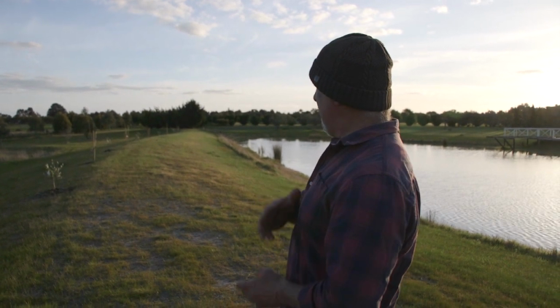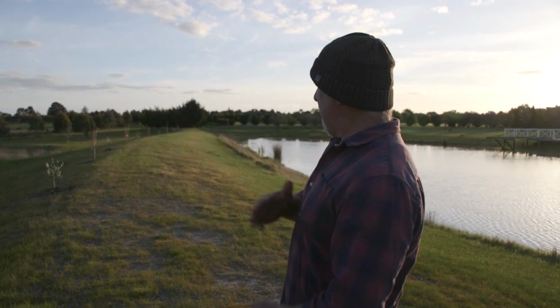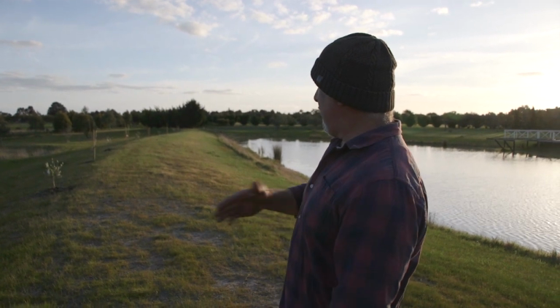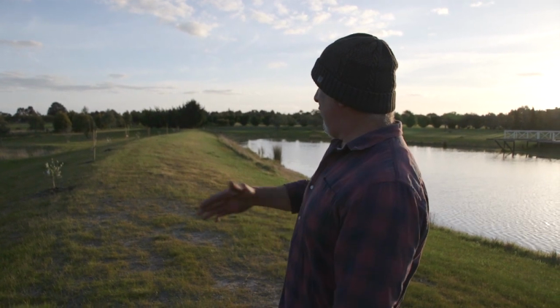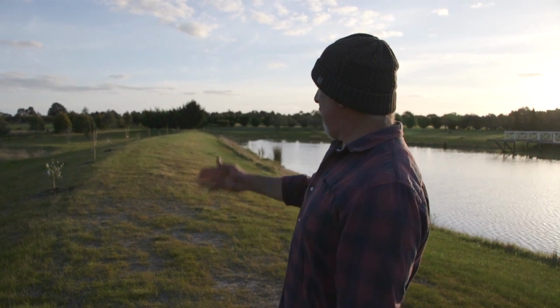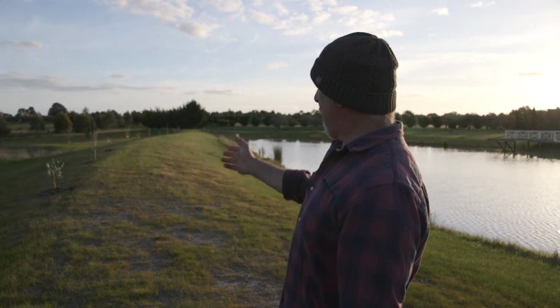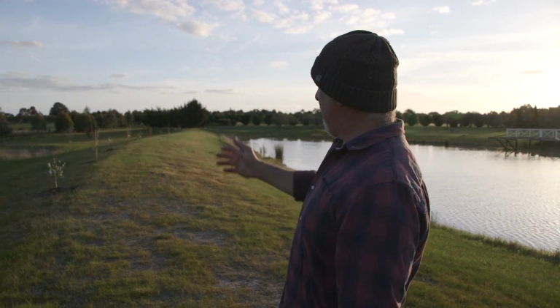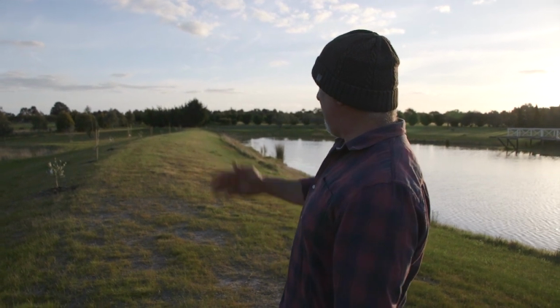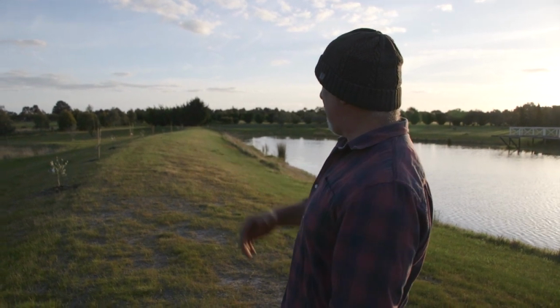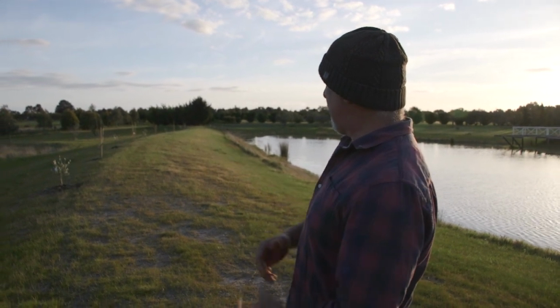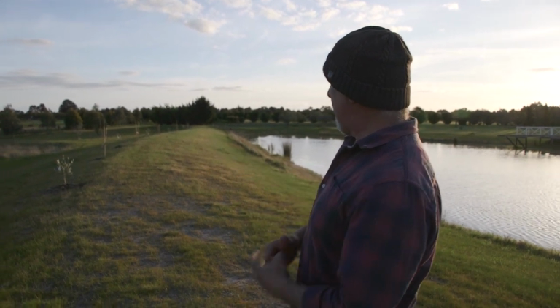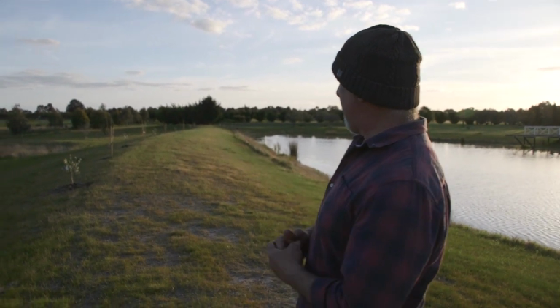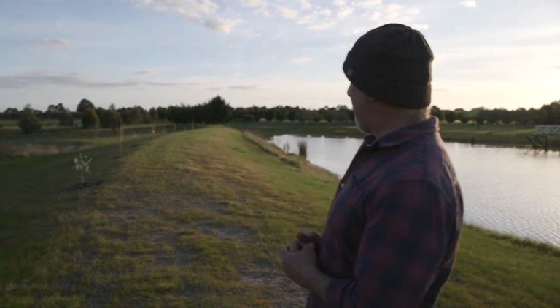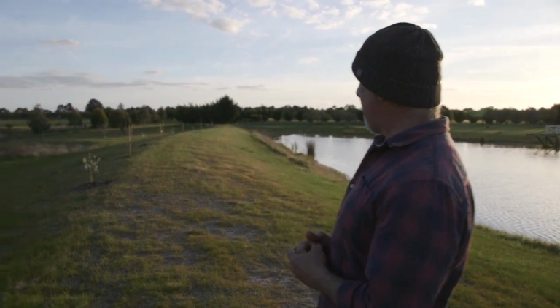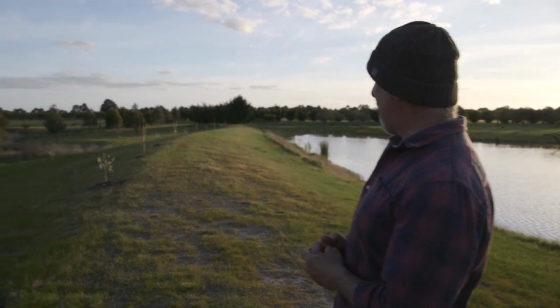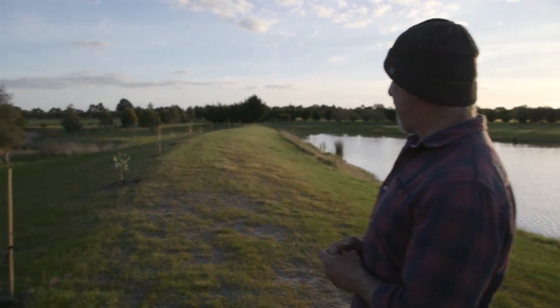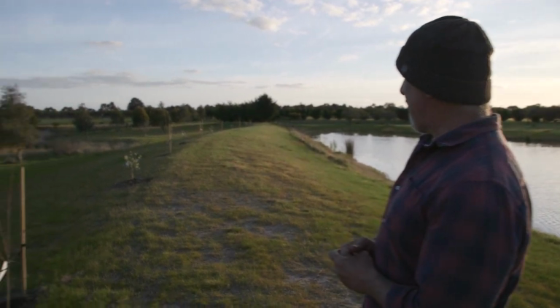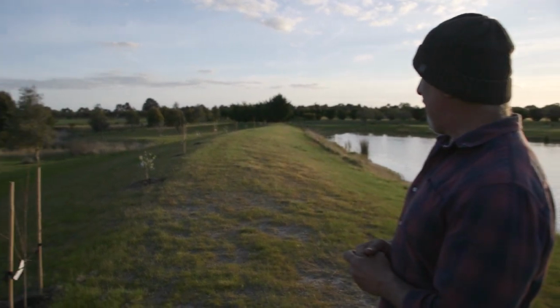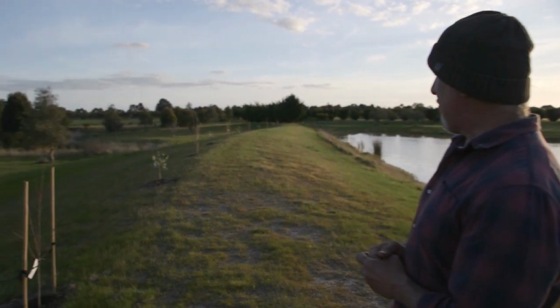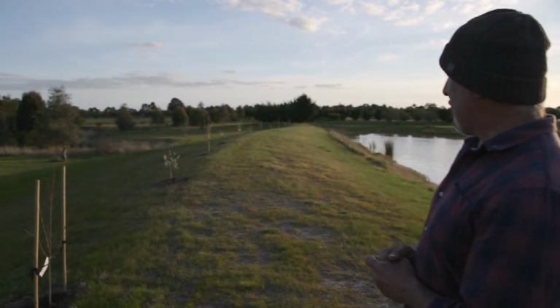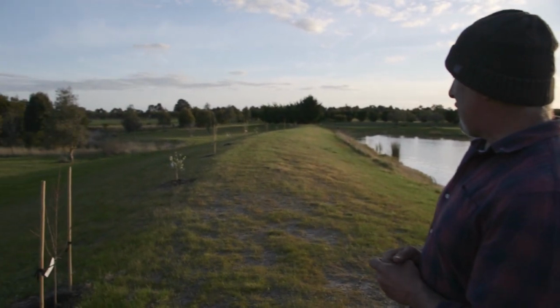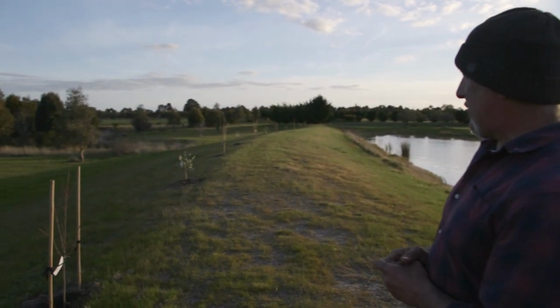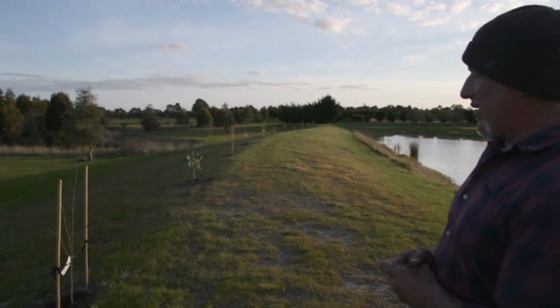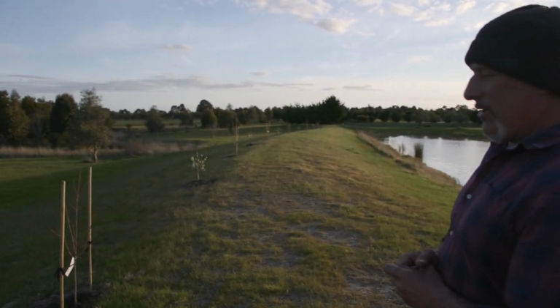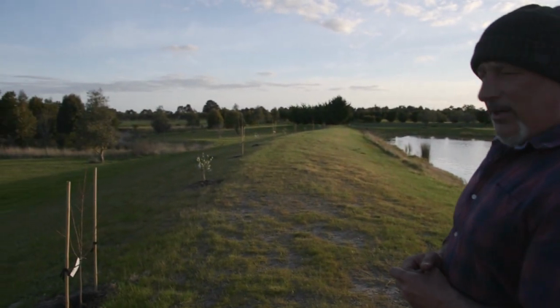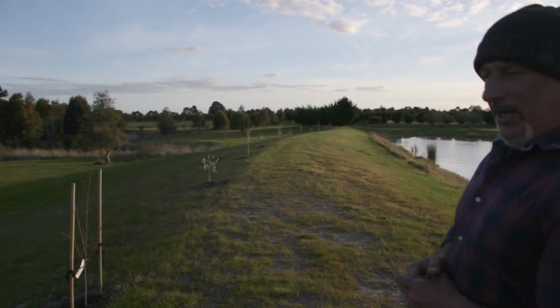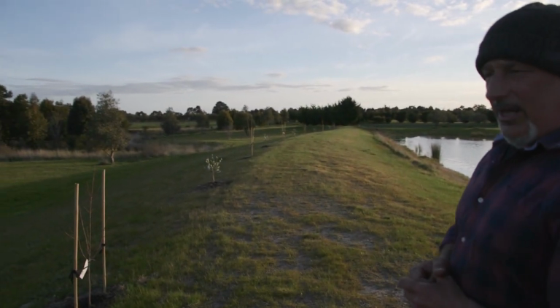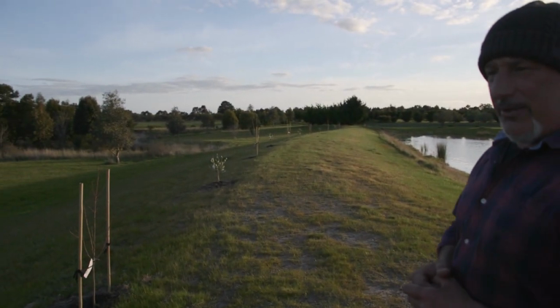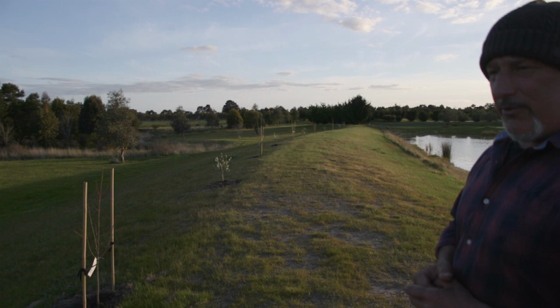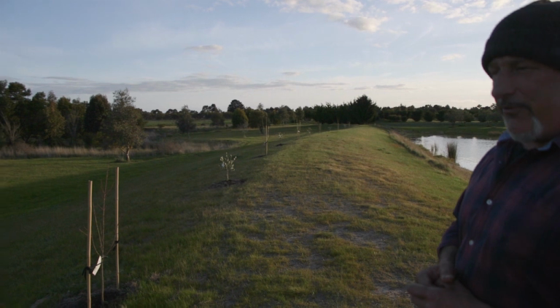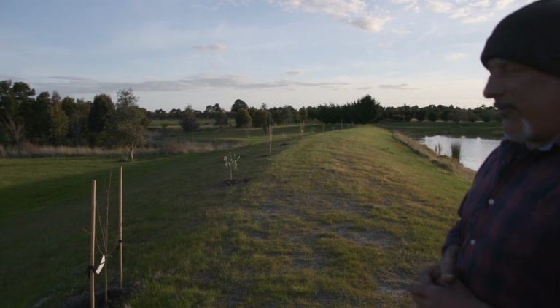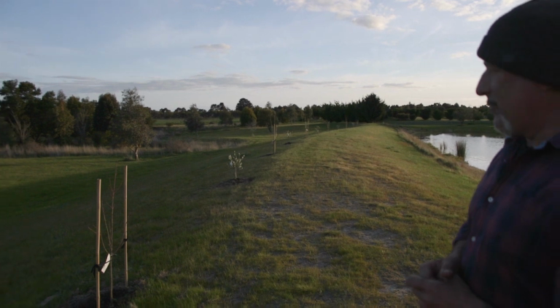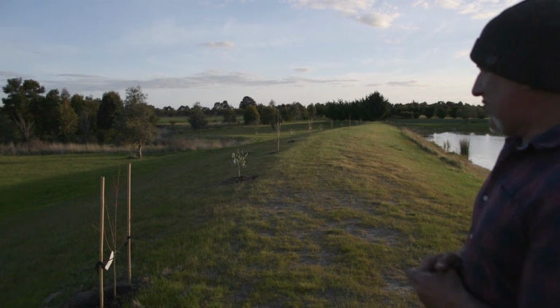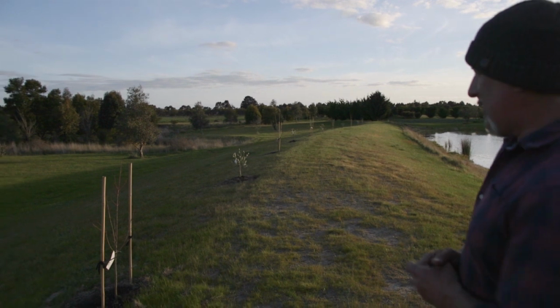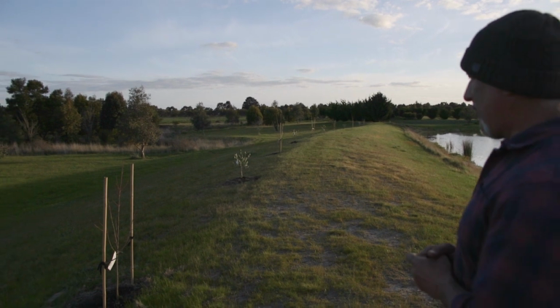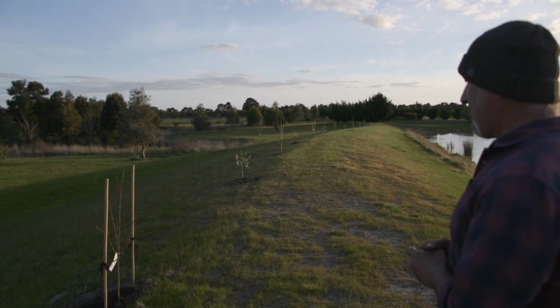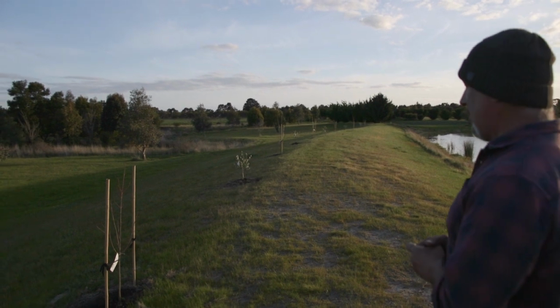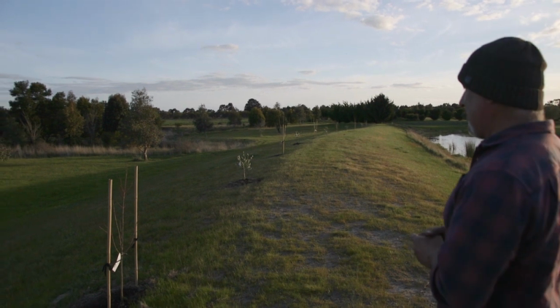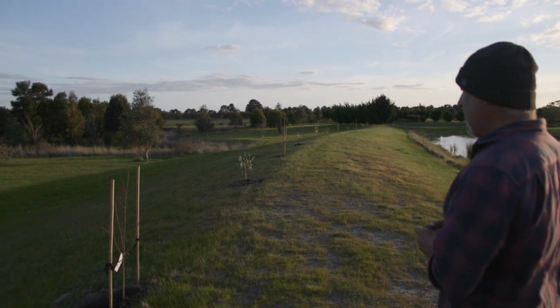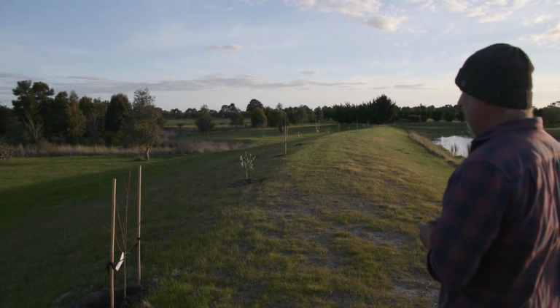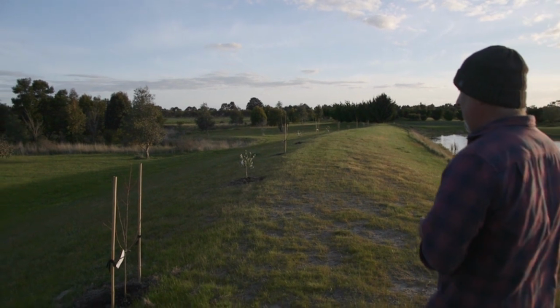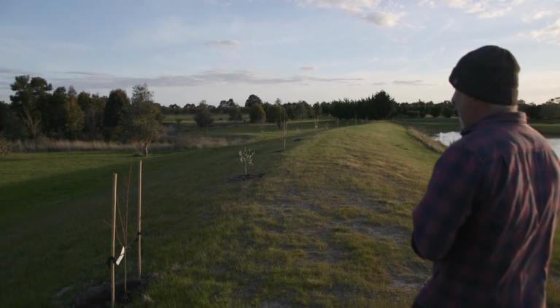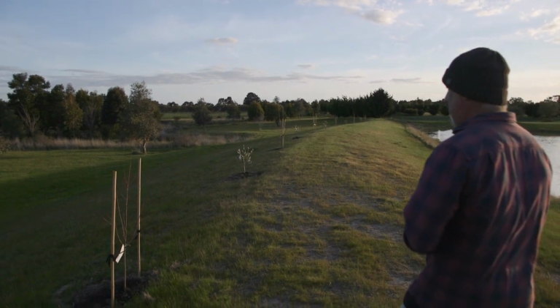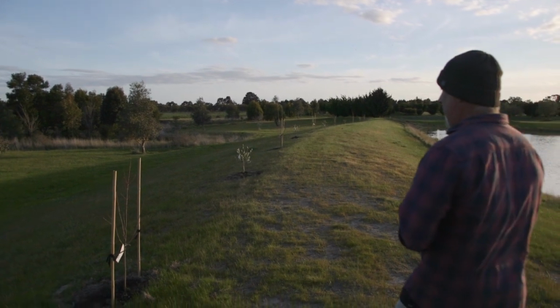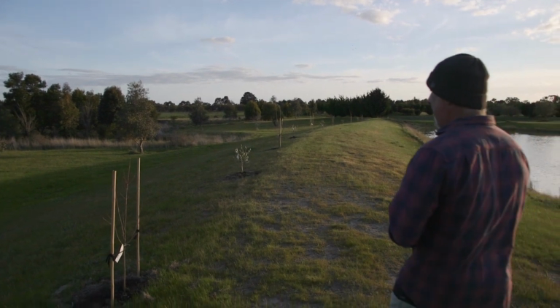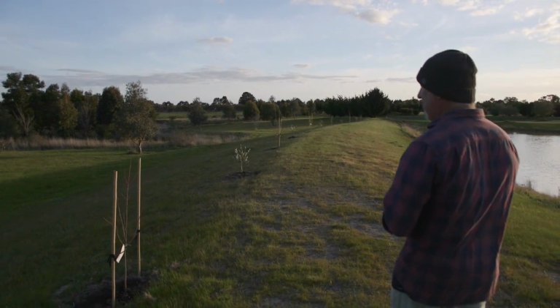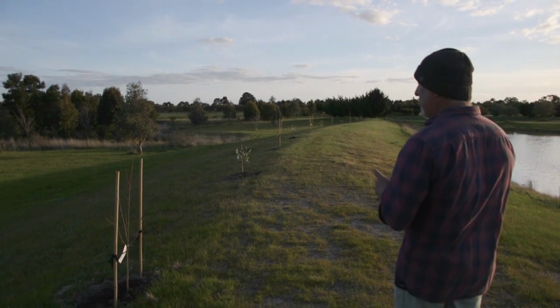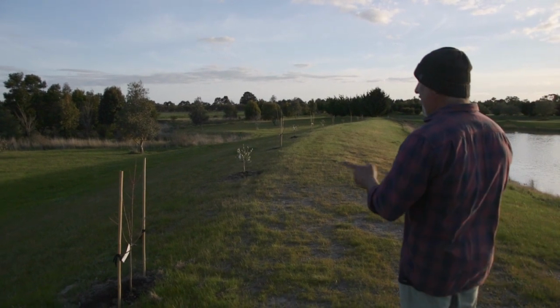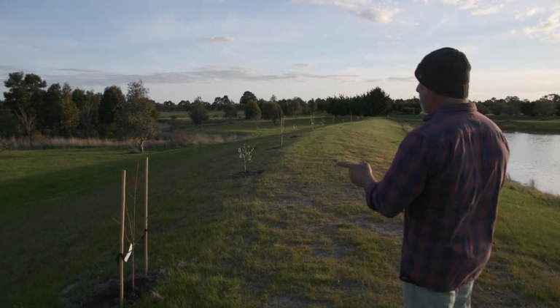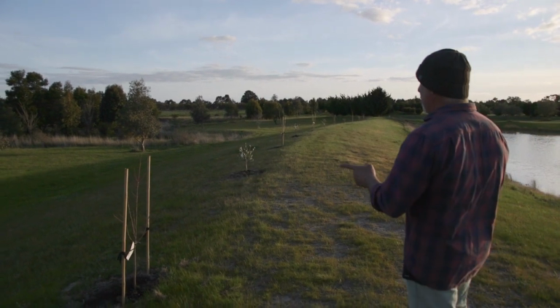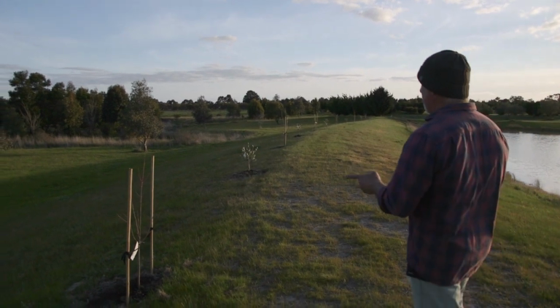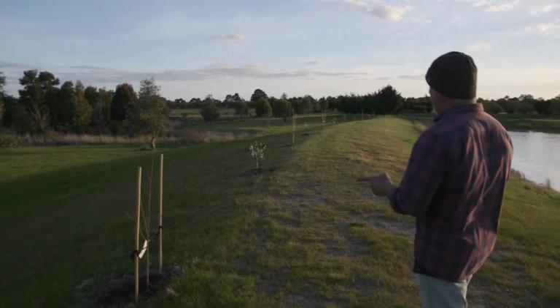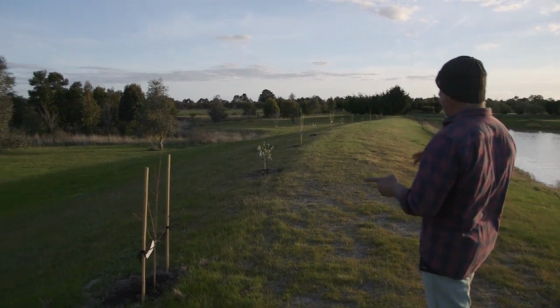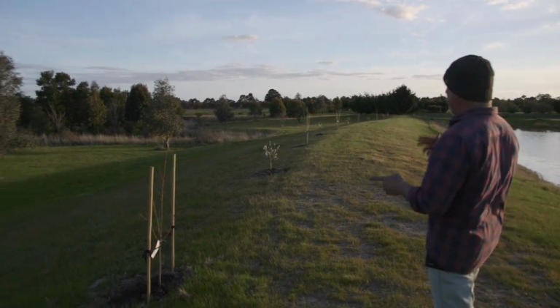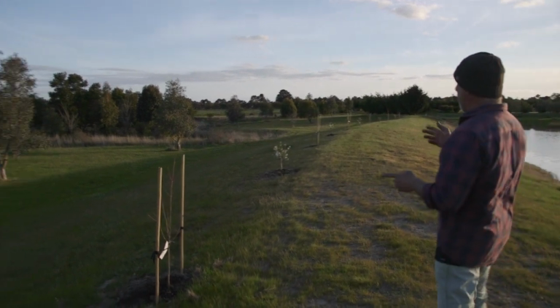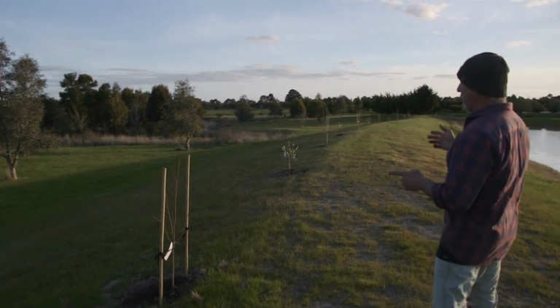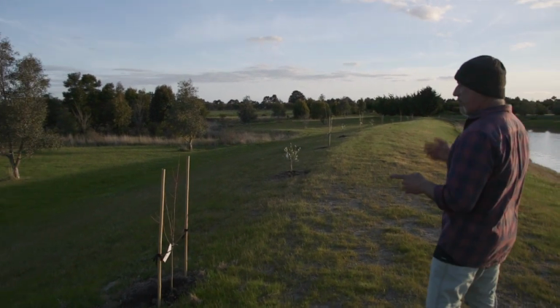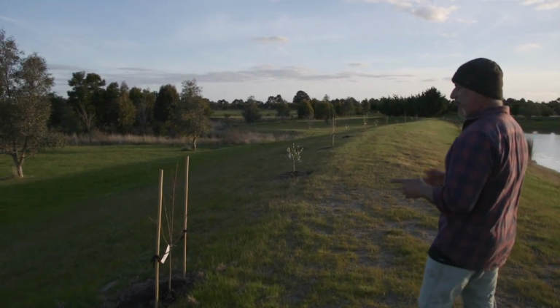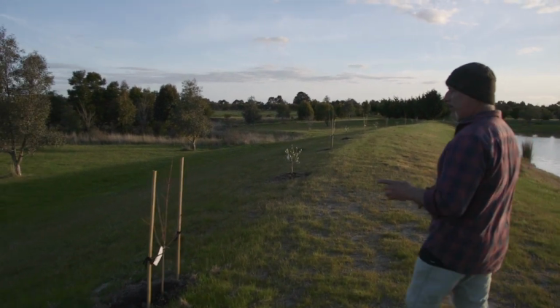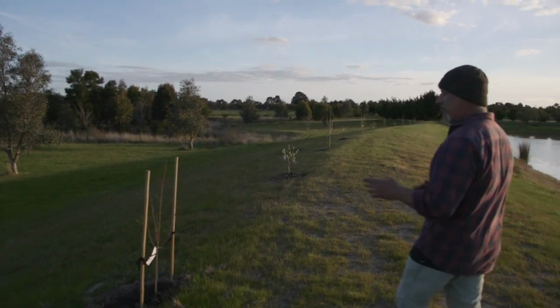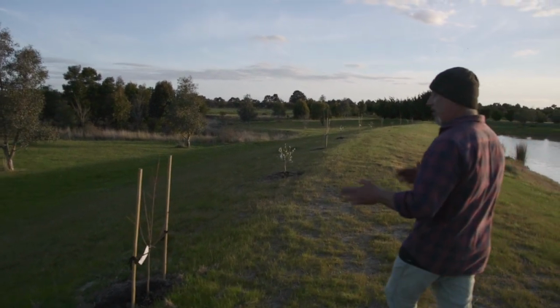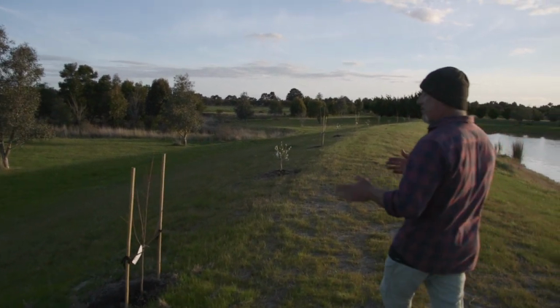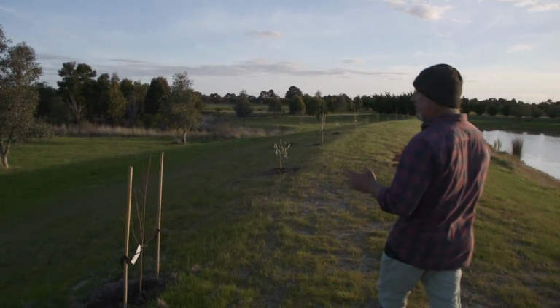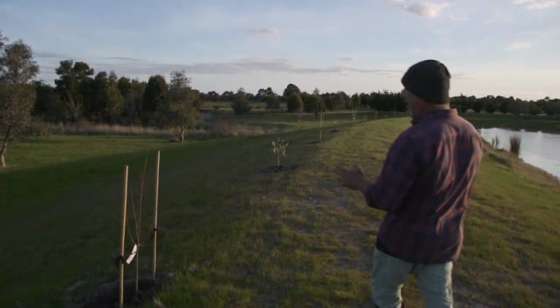If you remember in the previous episodes or little filmings that we've done, I planted maples and olive trees alternating.